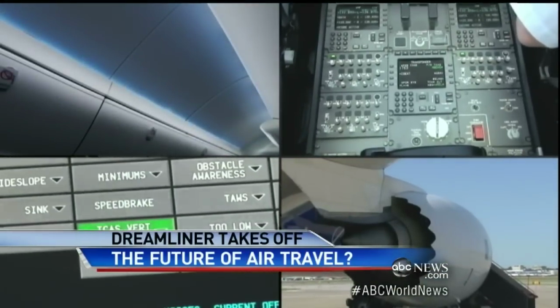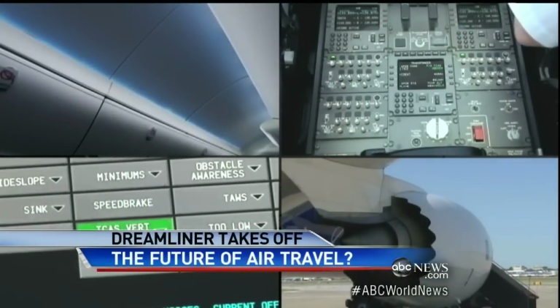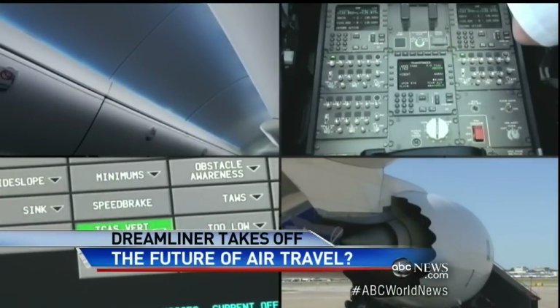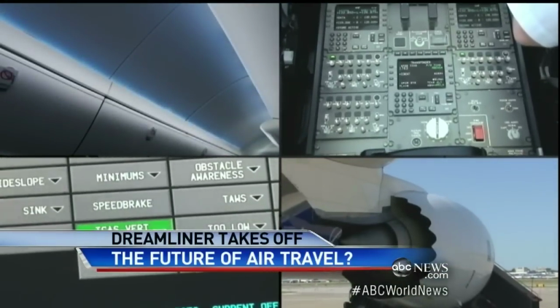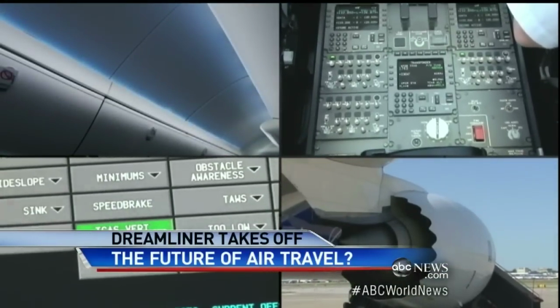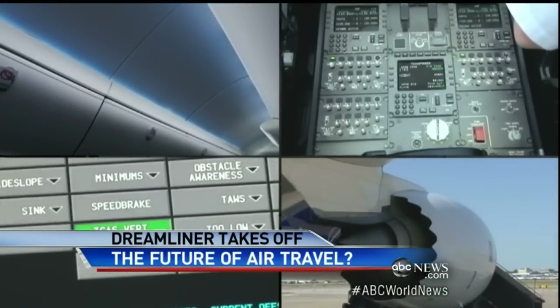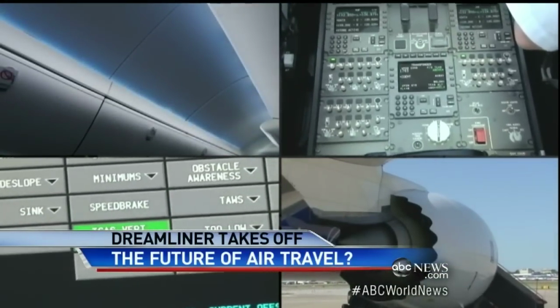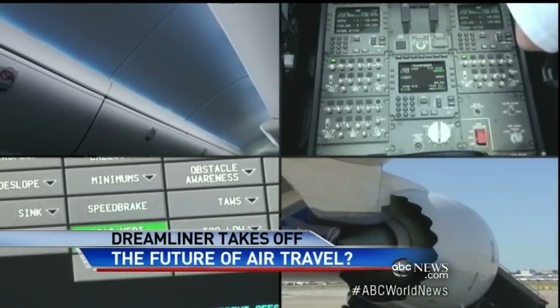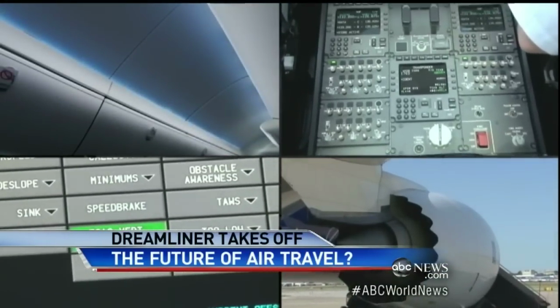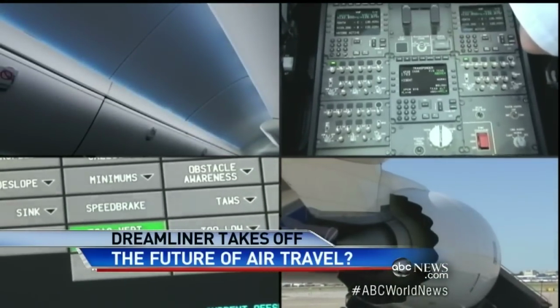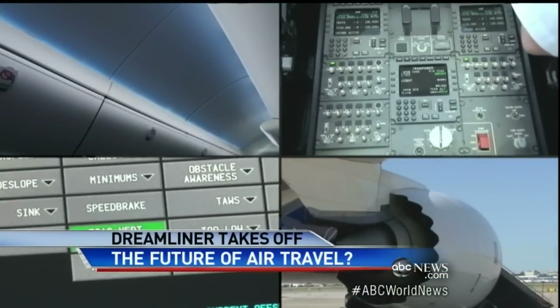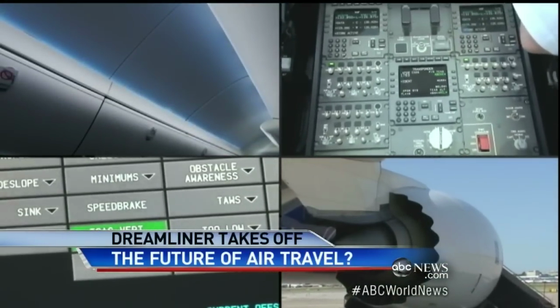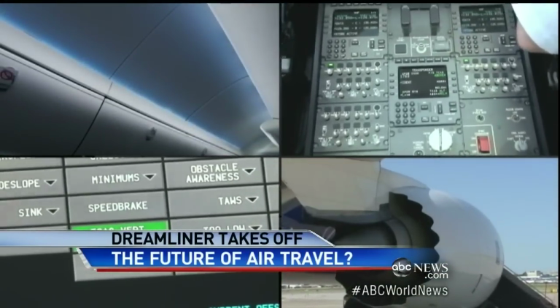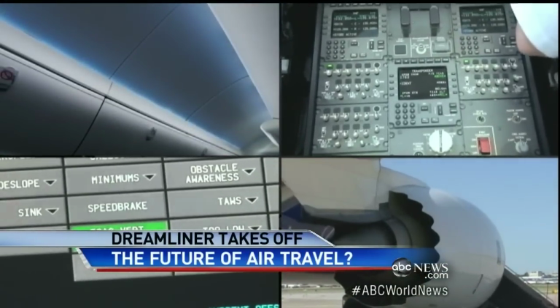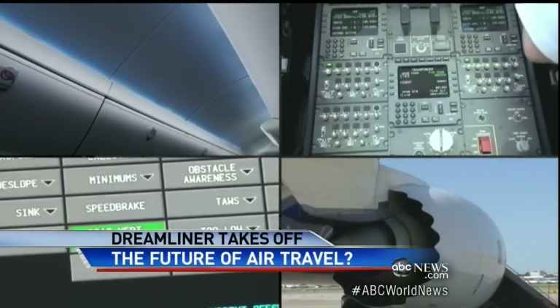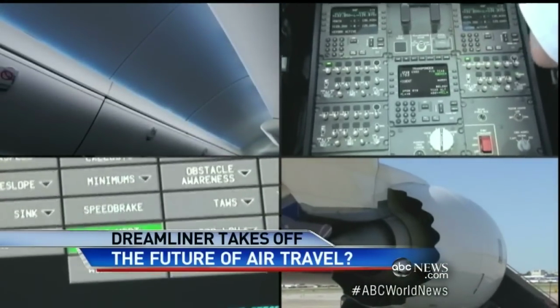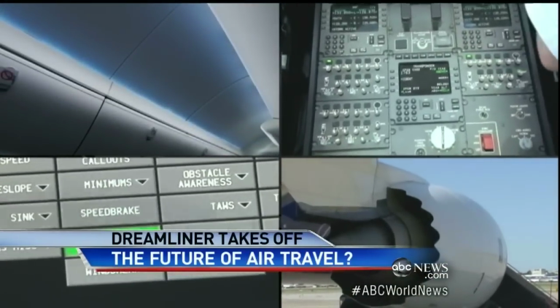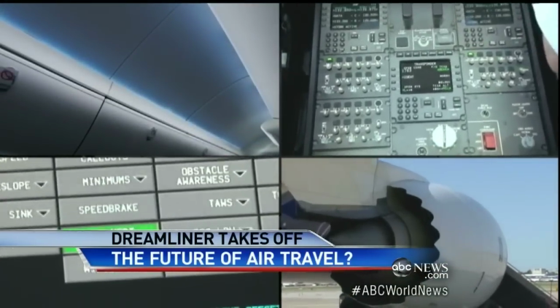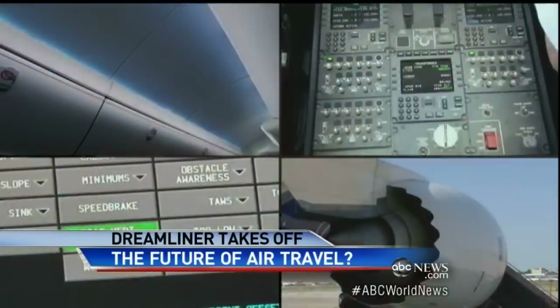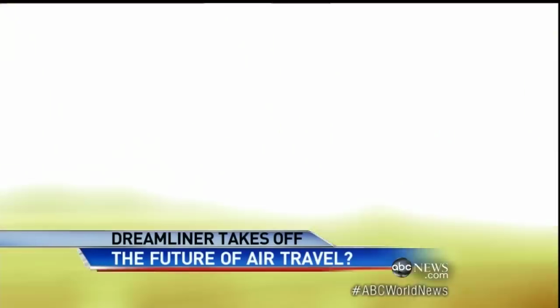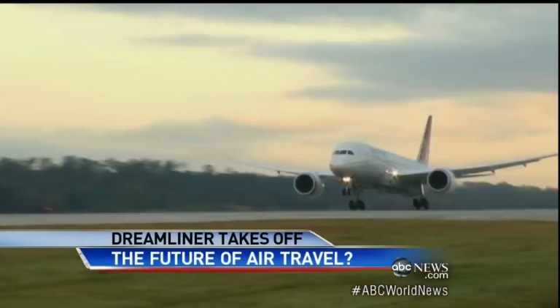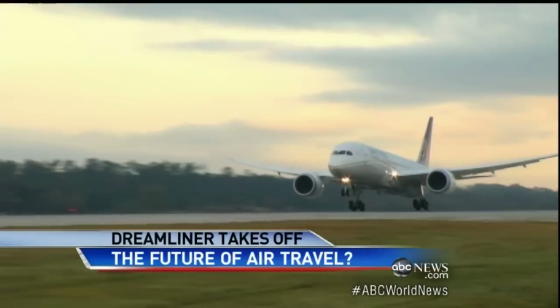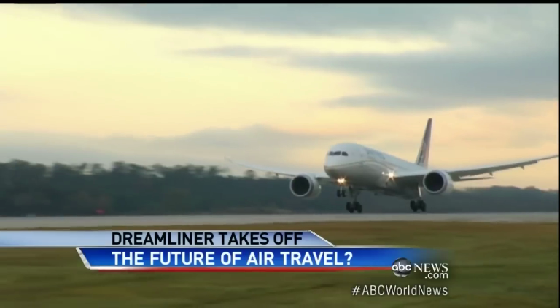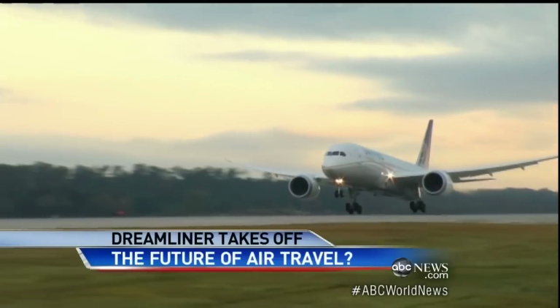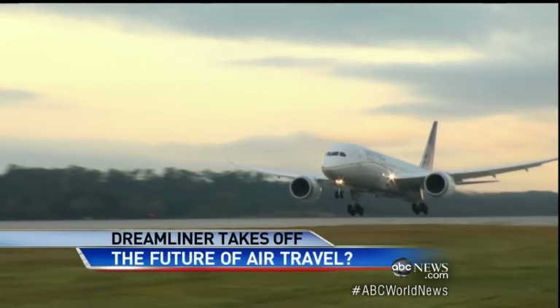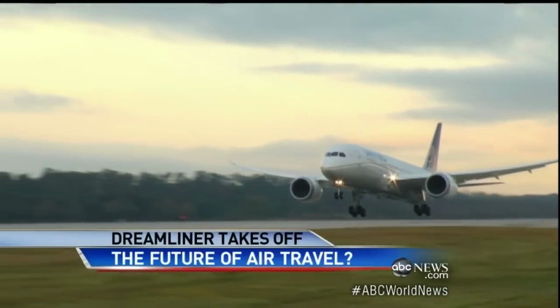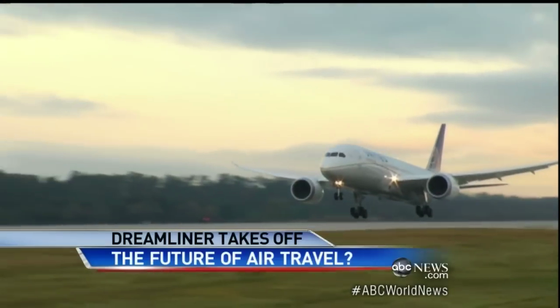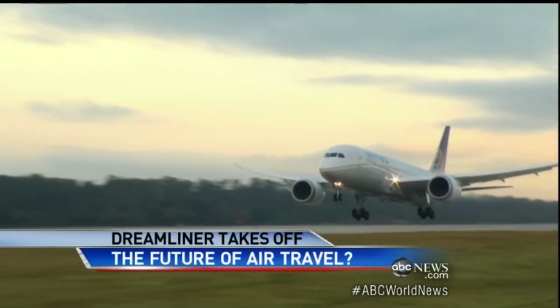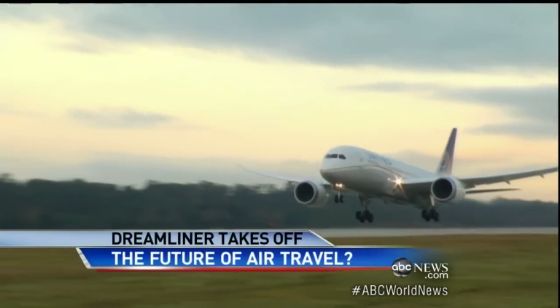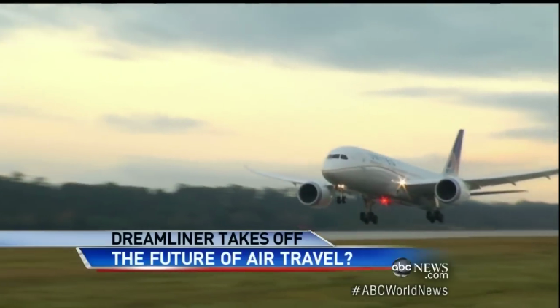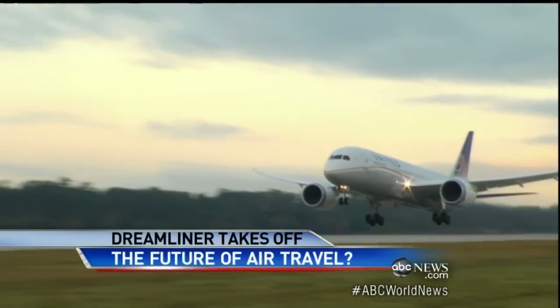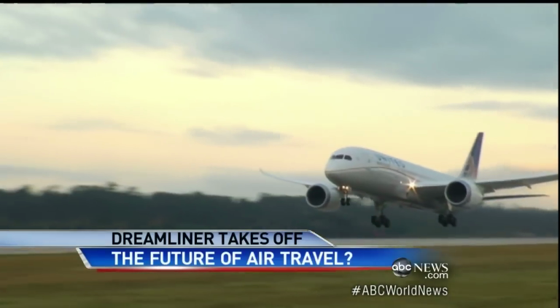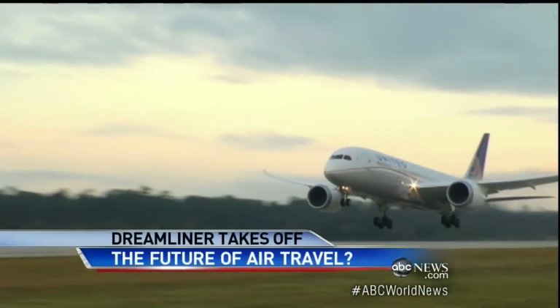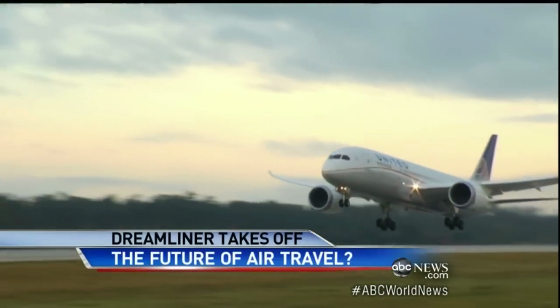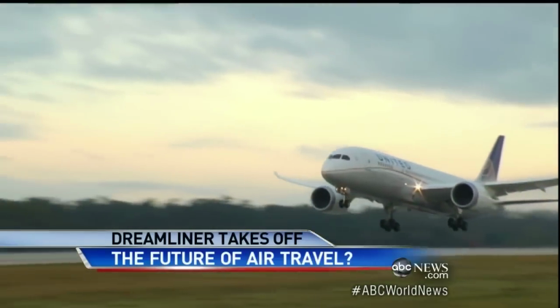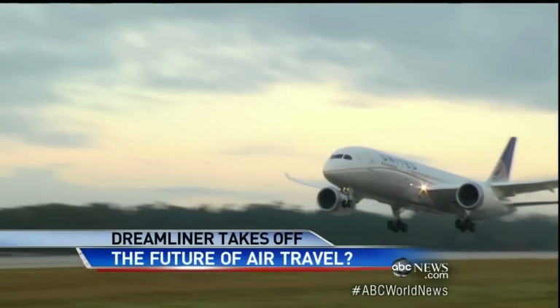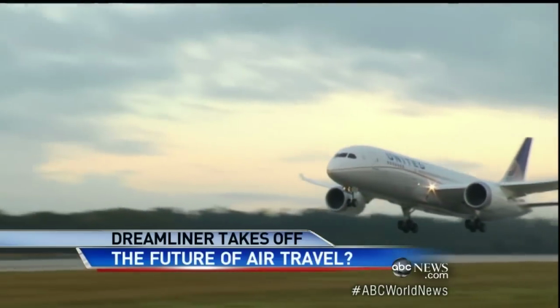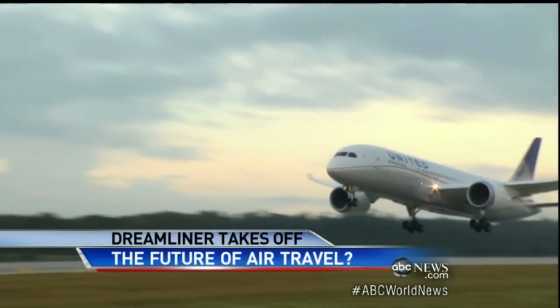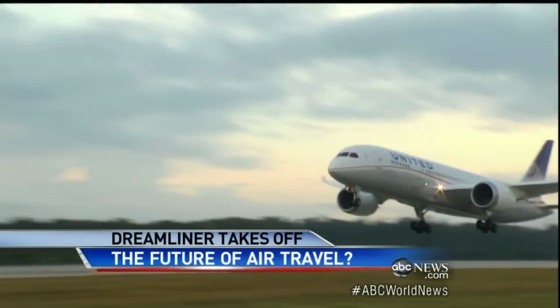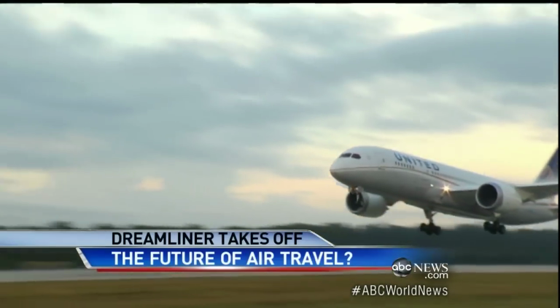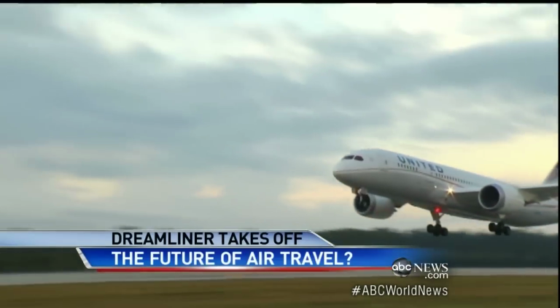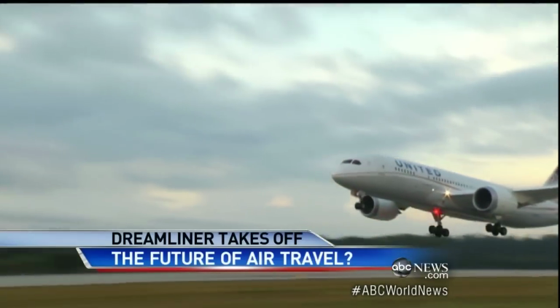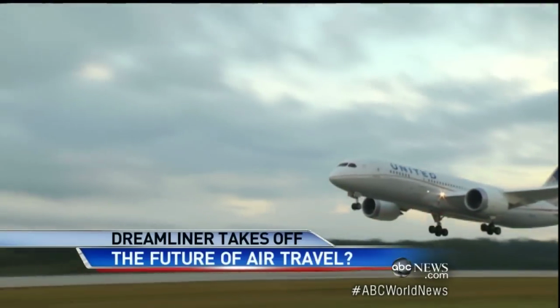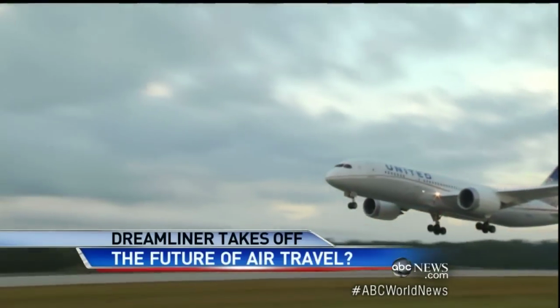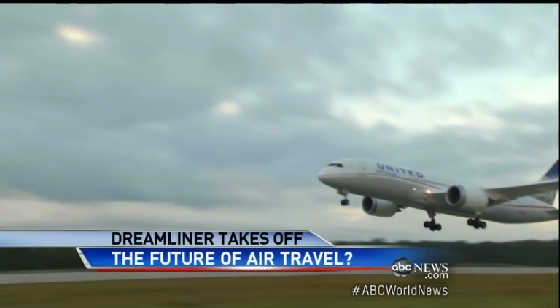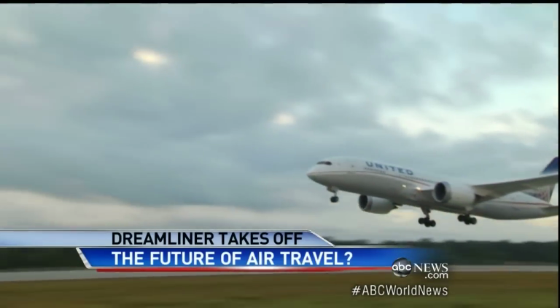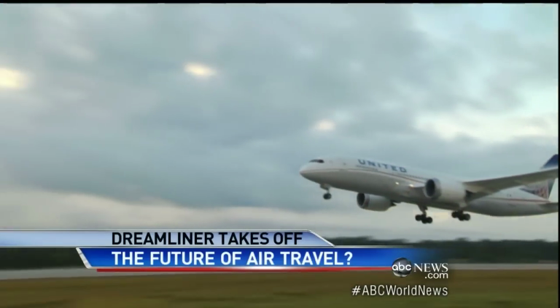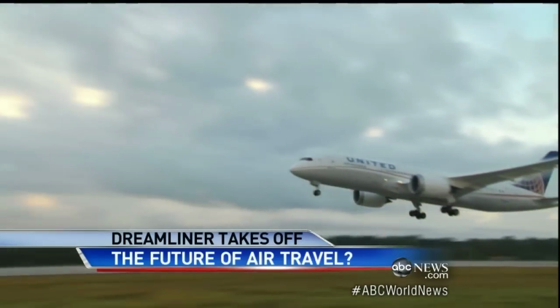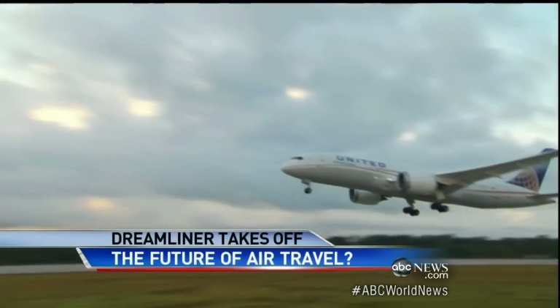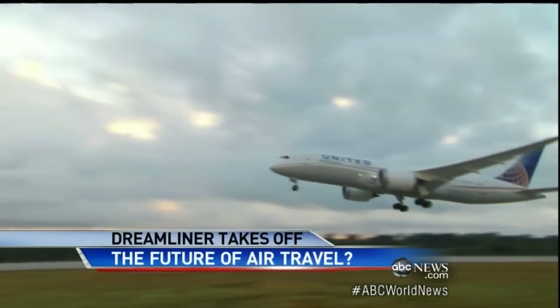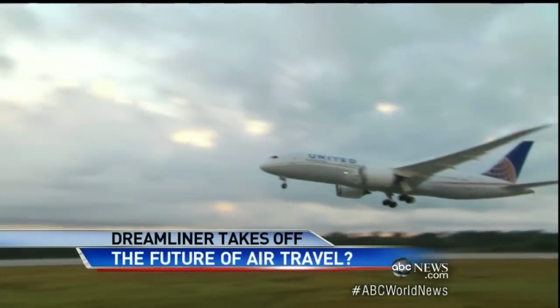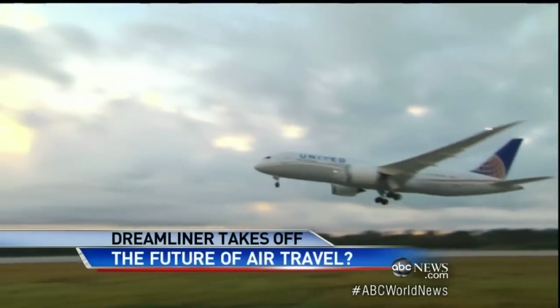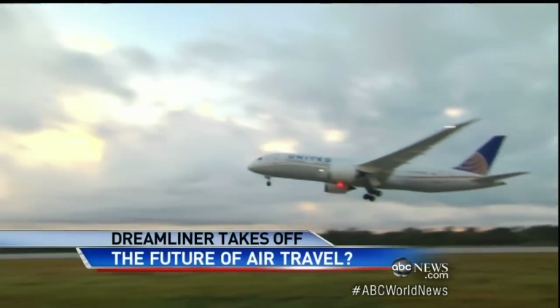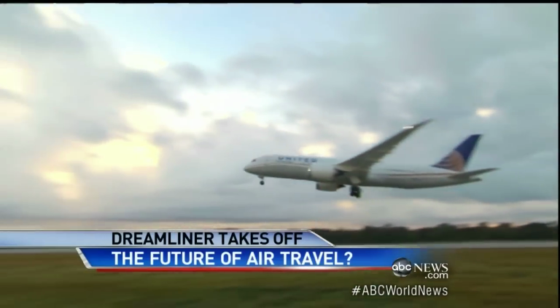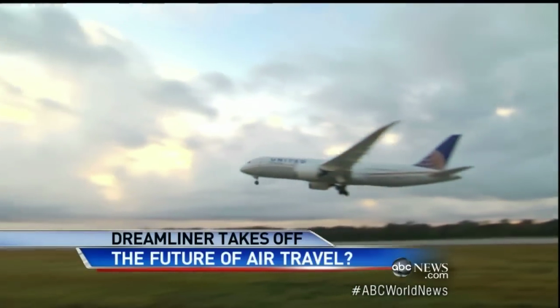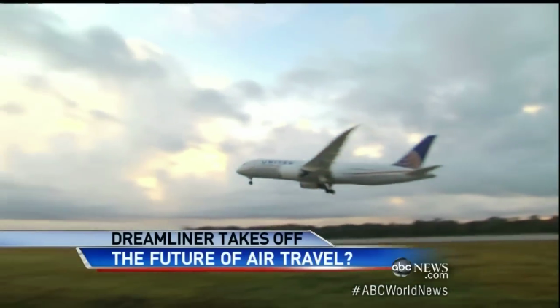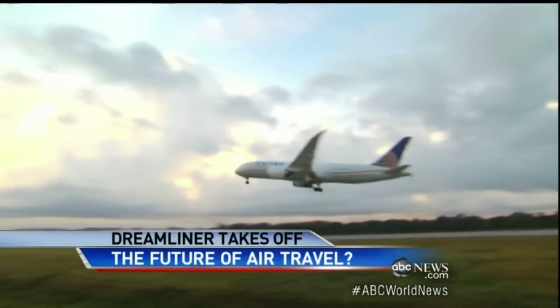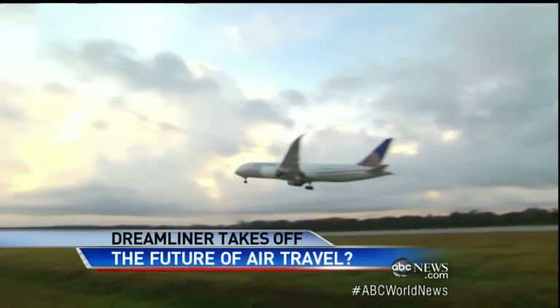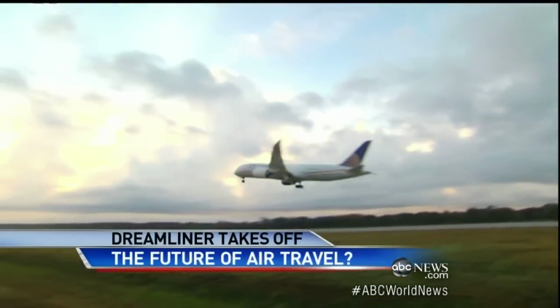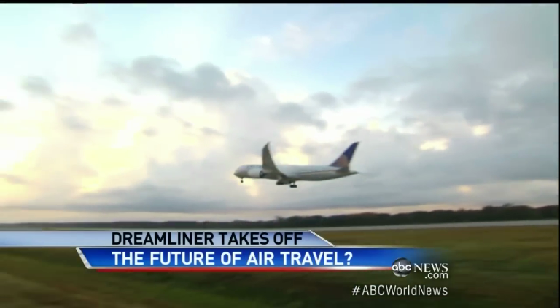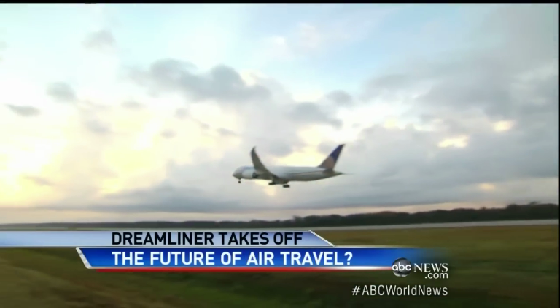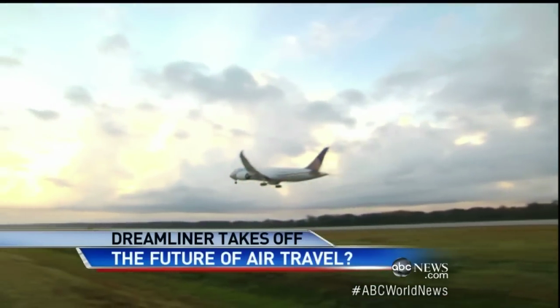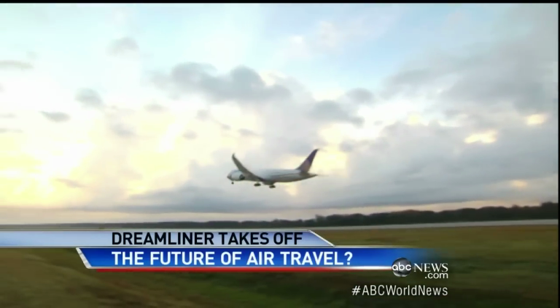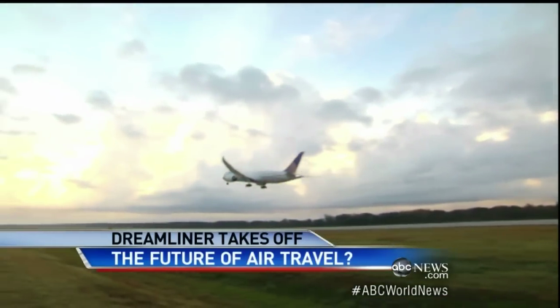A plane so advanced, it's moving aviation to the next level — the era of the plastic jet. Jim Avila, ABC News, Seattle.